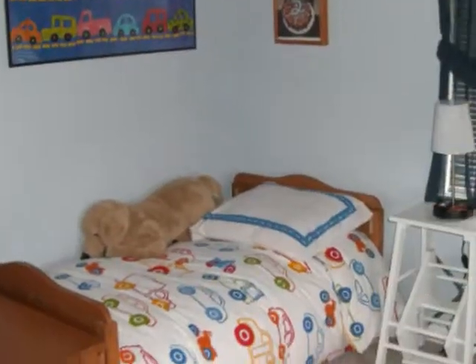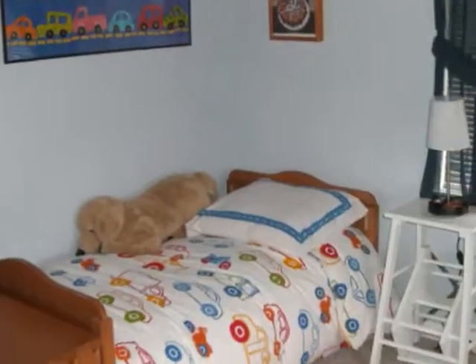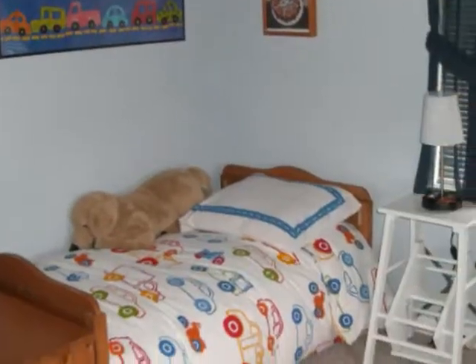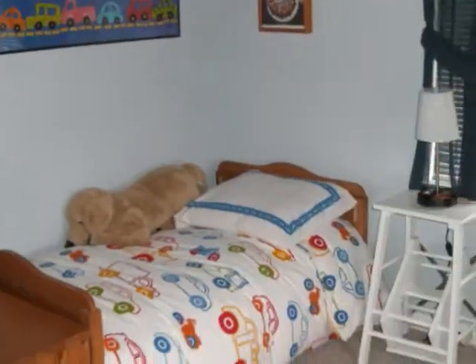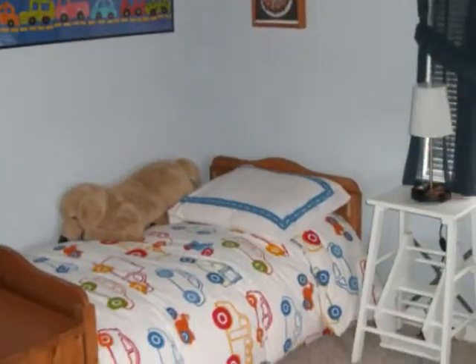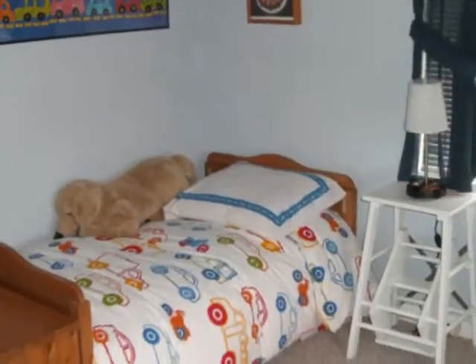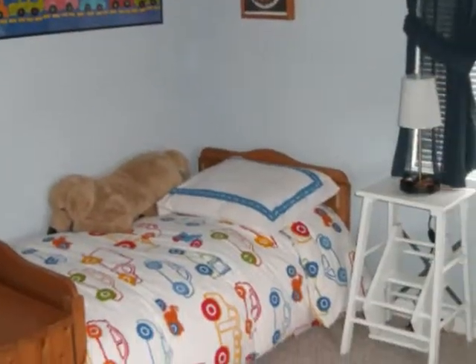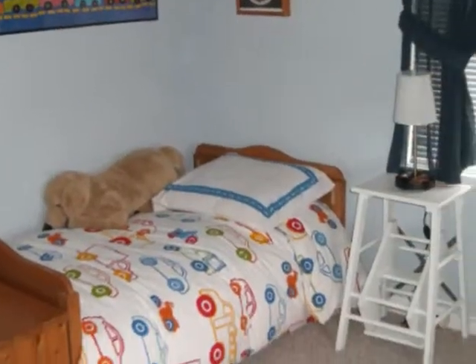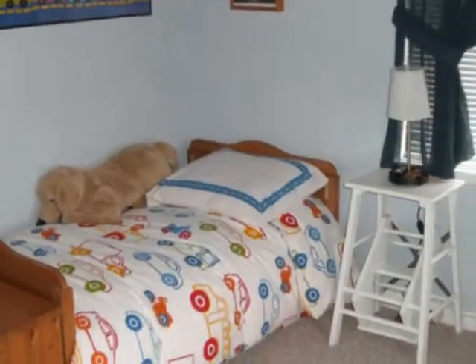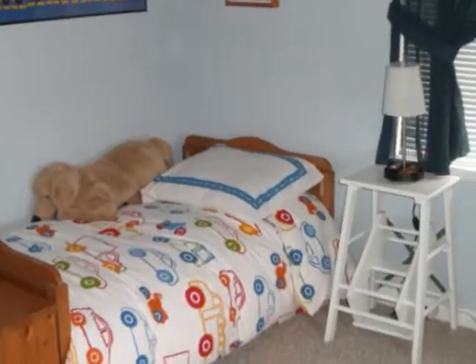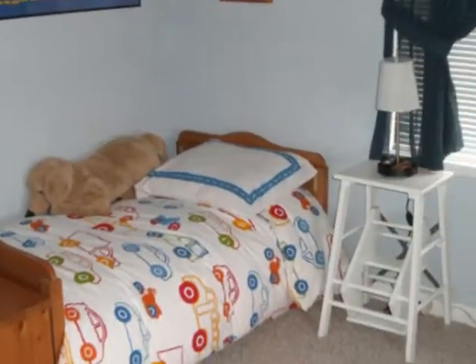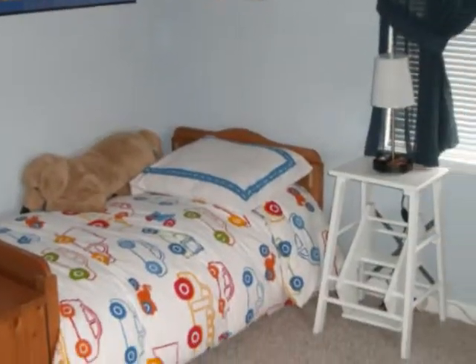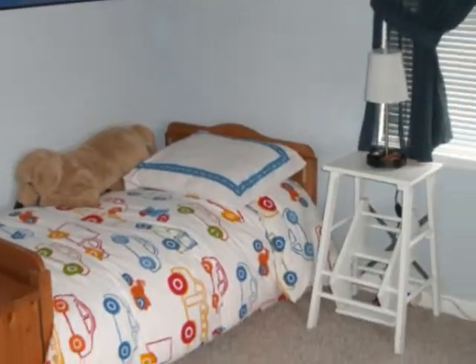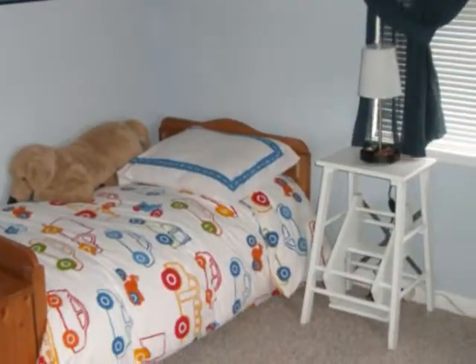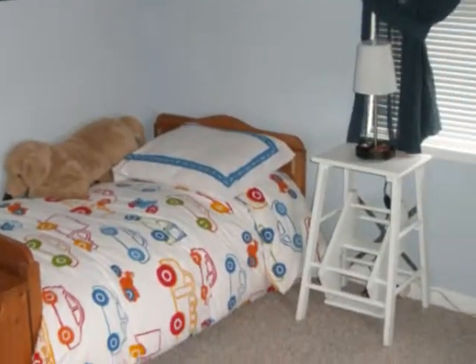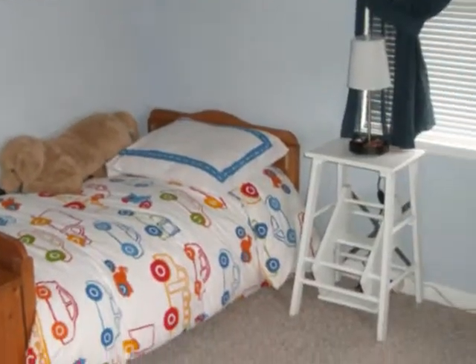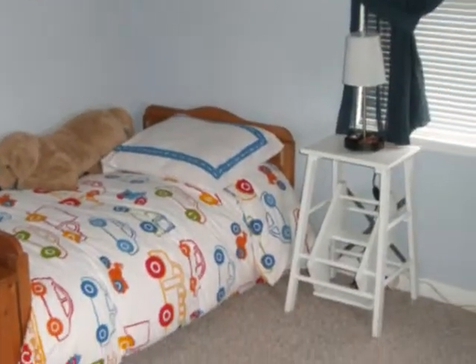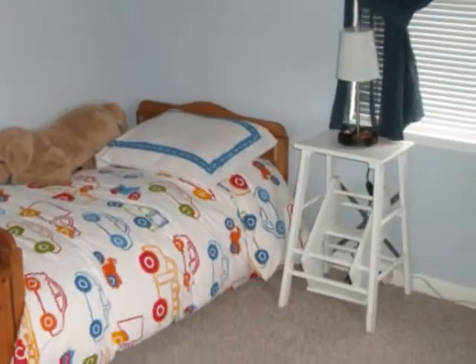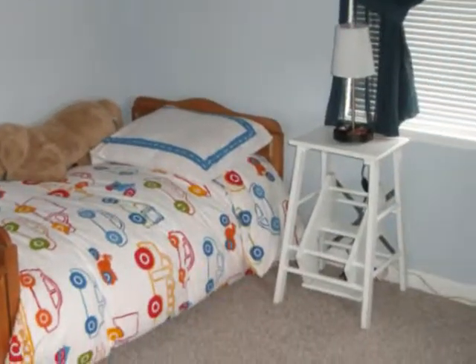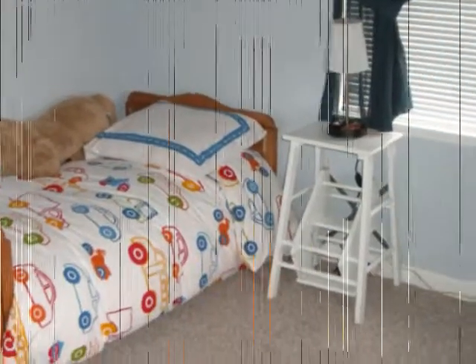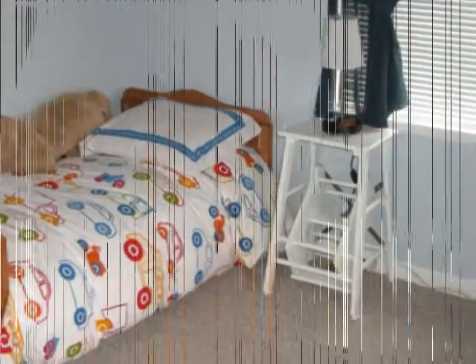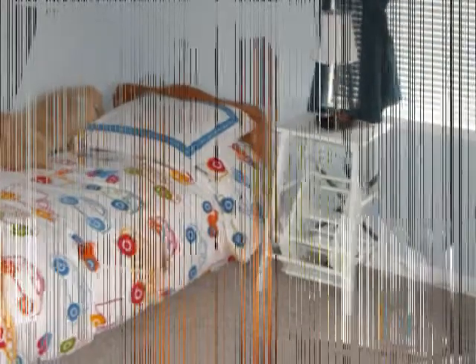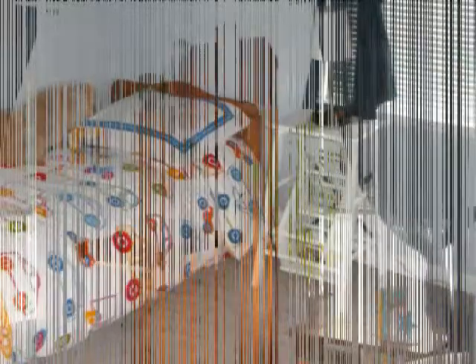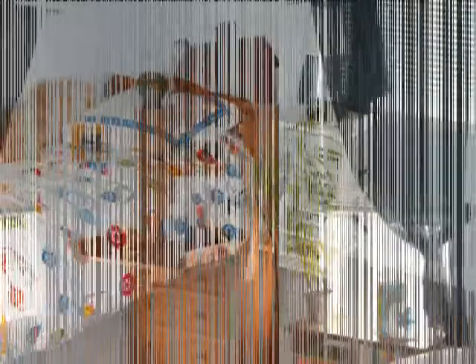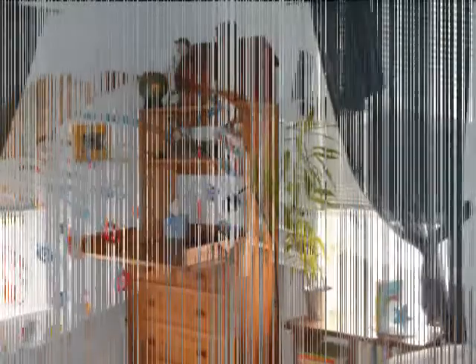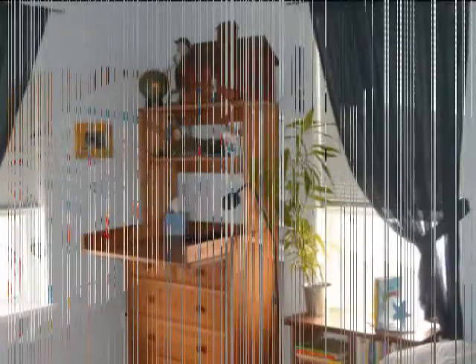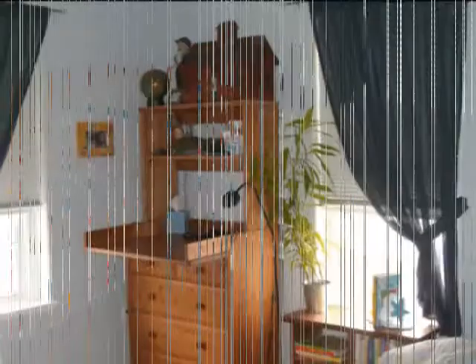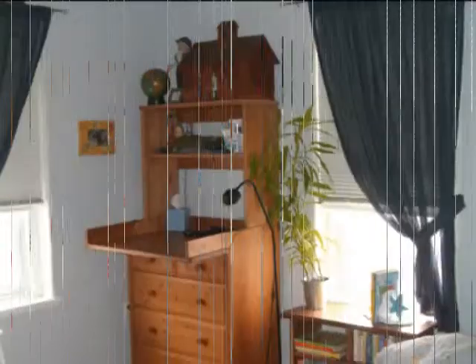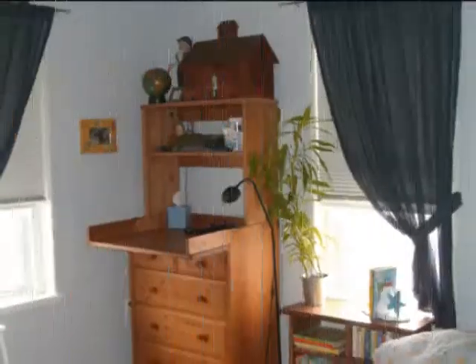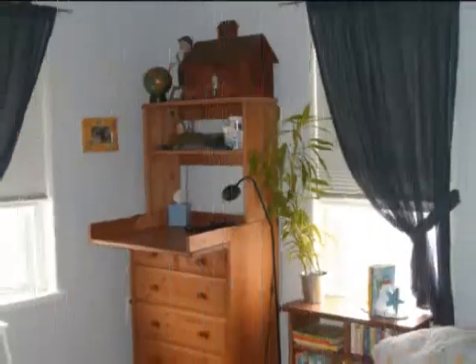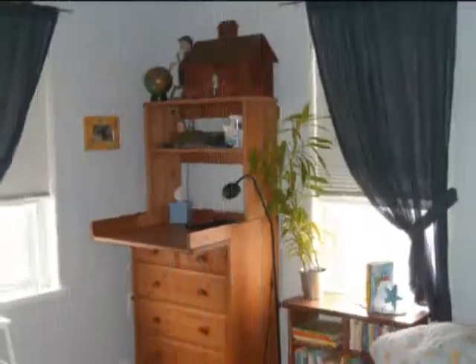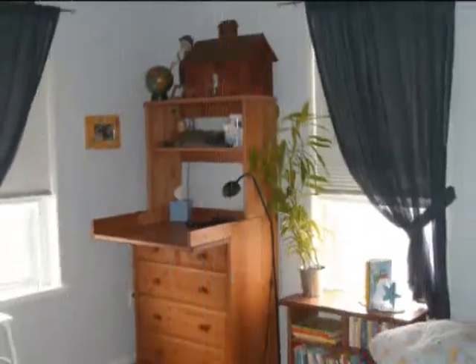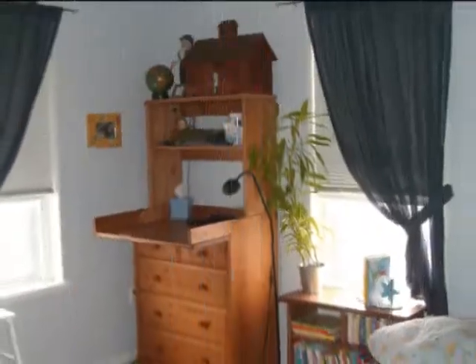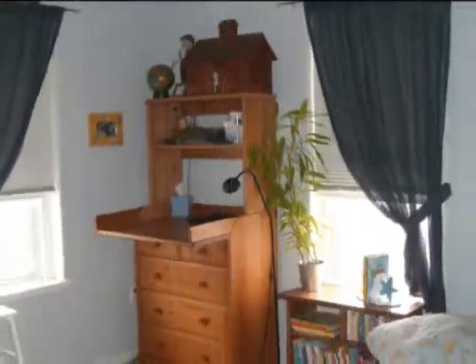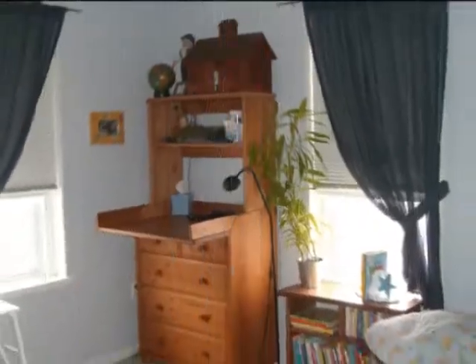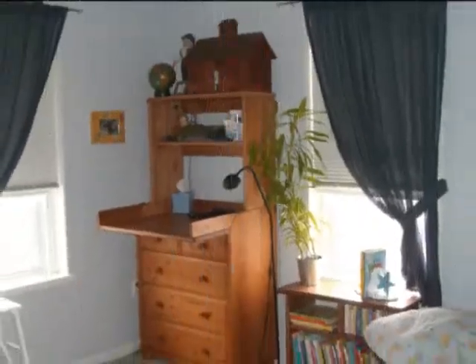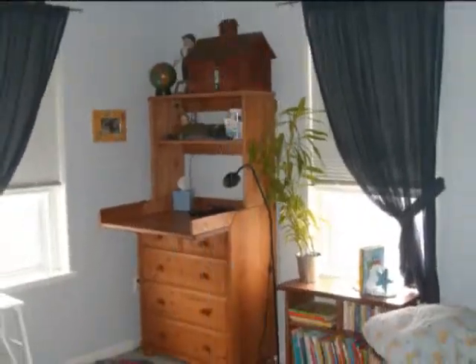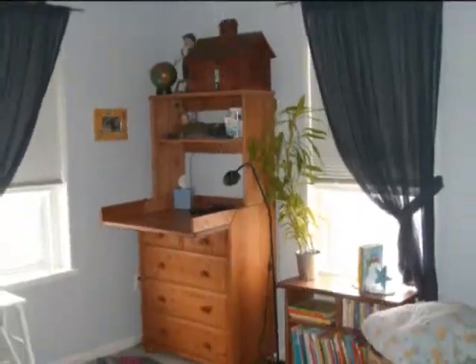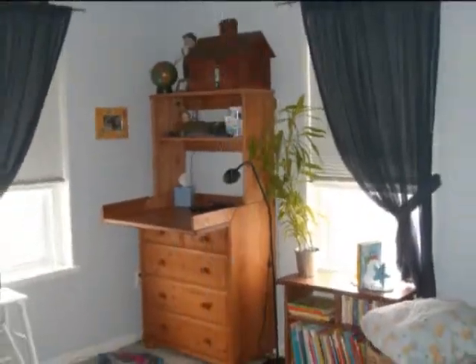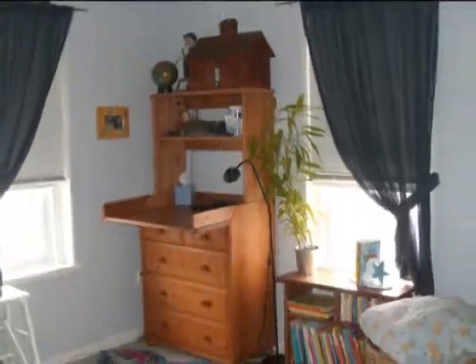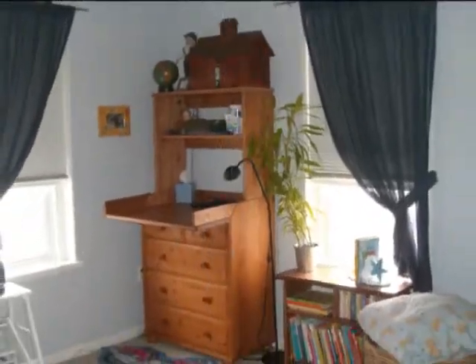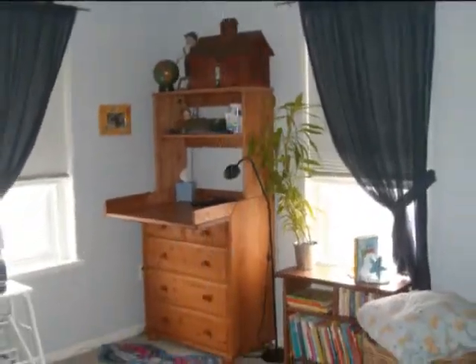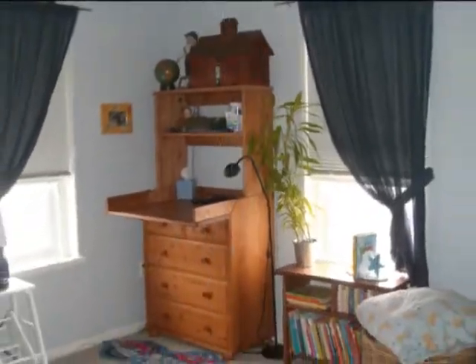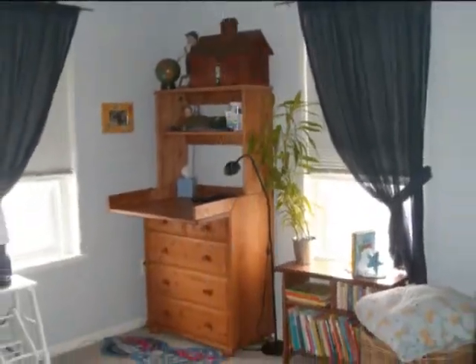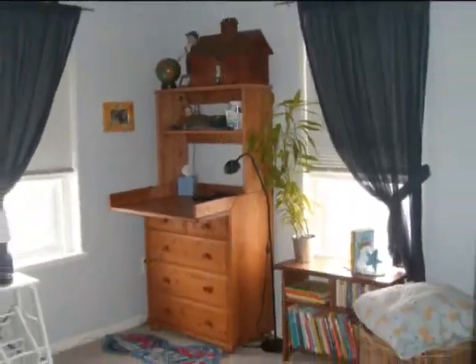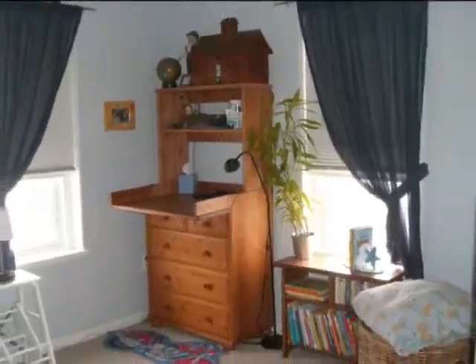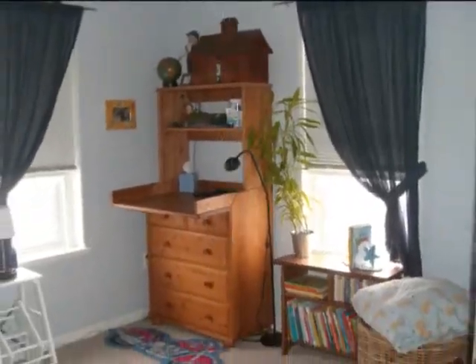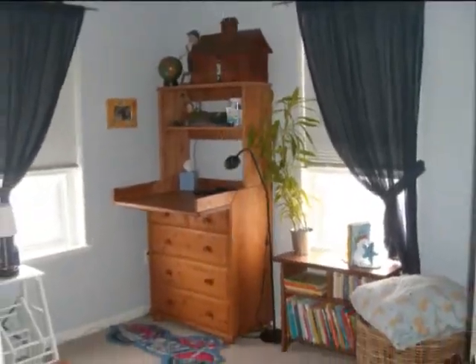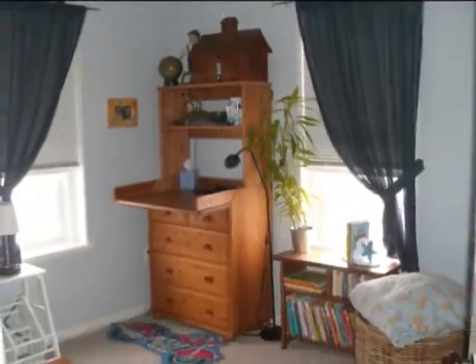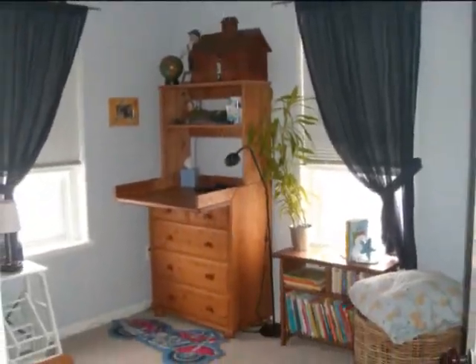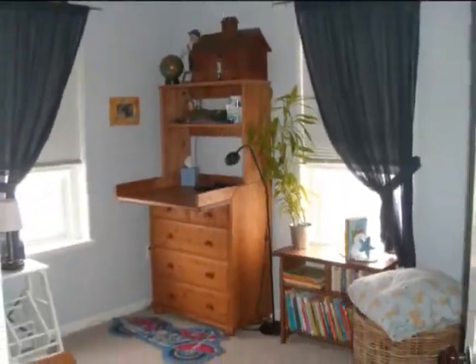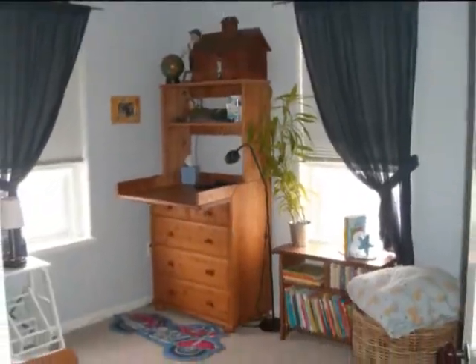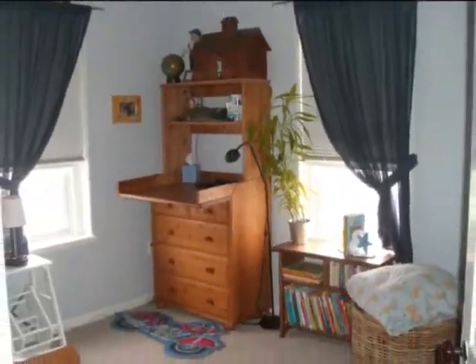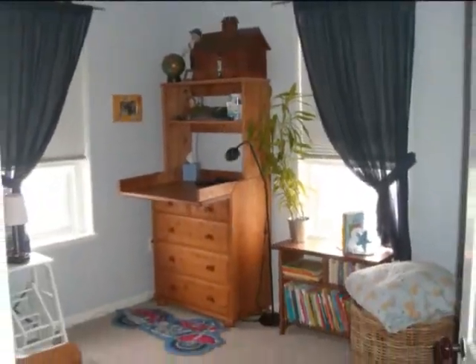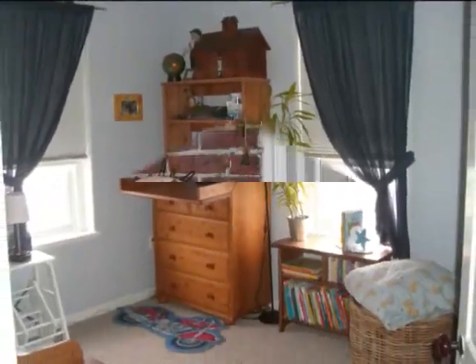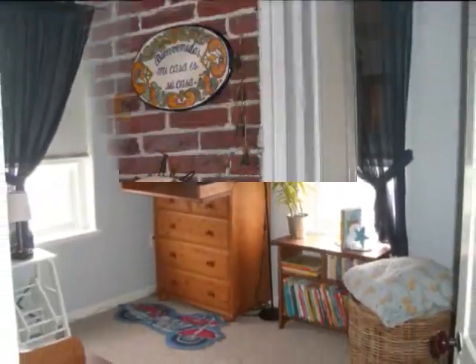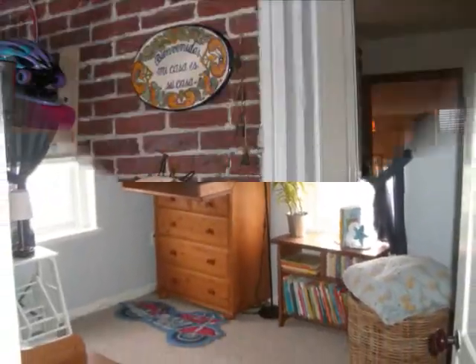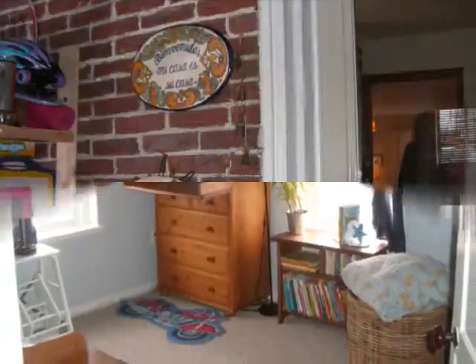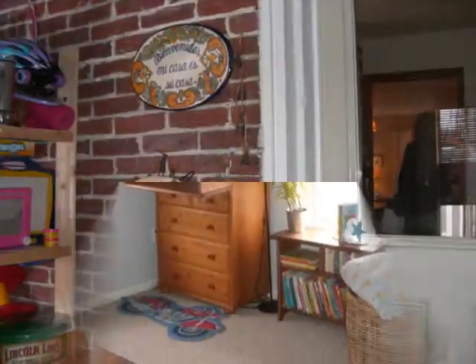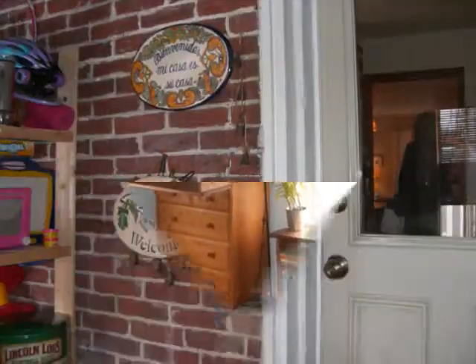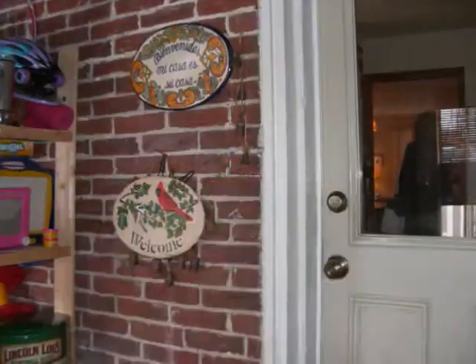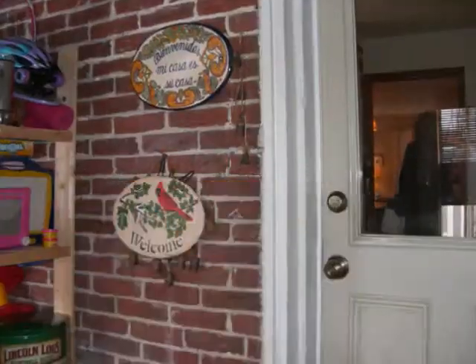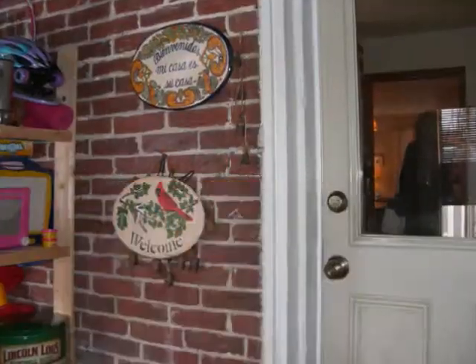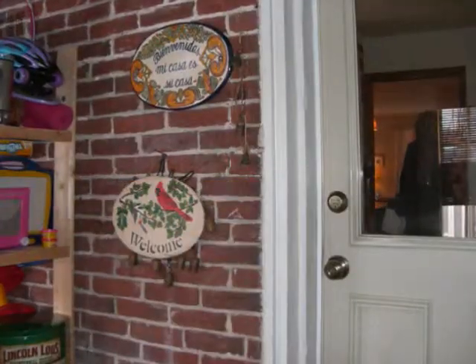By the way, this home would fit the requirements of not only a conventional mortgage, but FHA and VA mortgages as well.